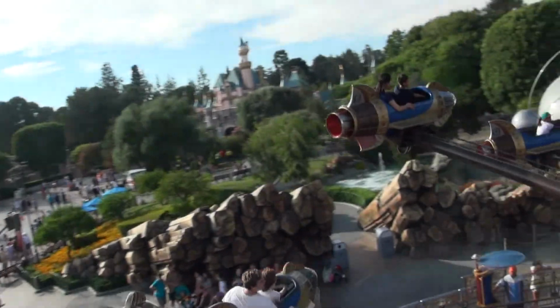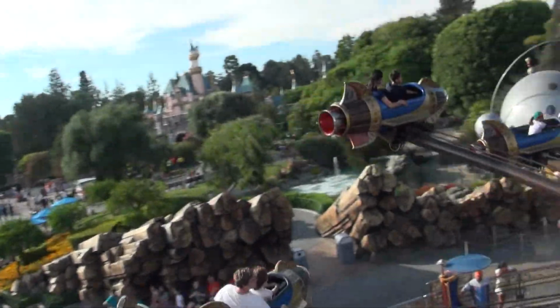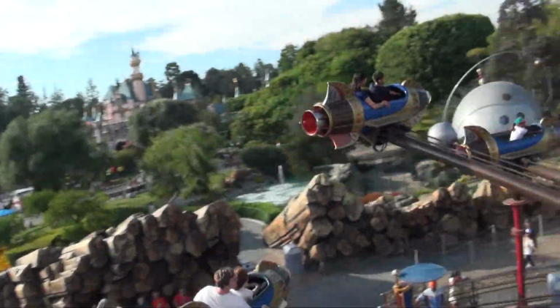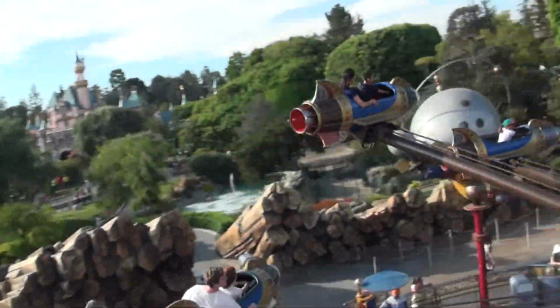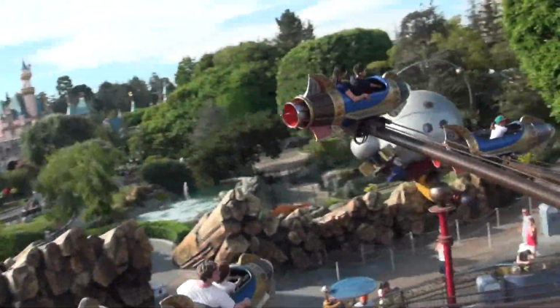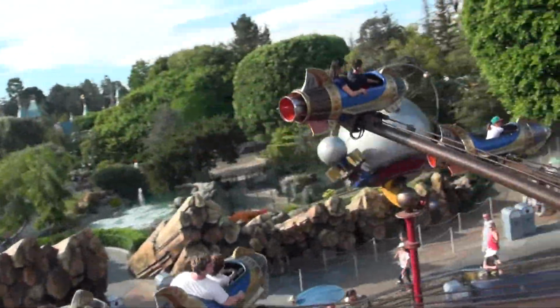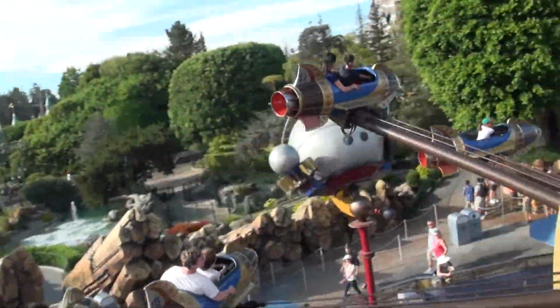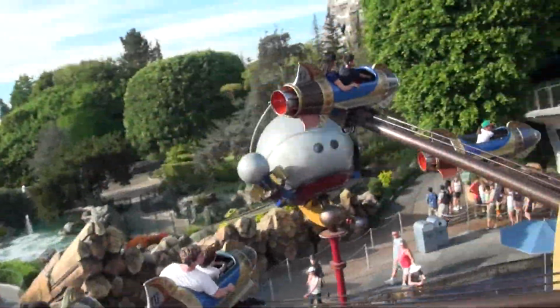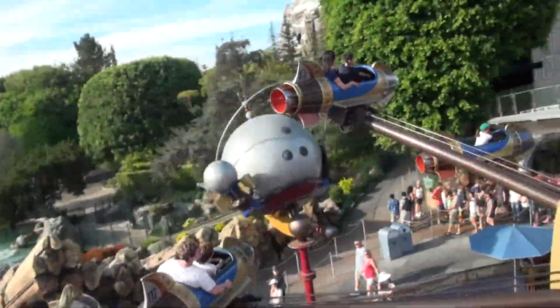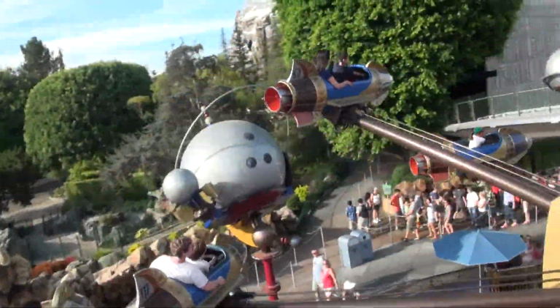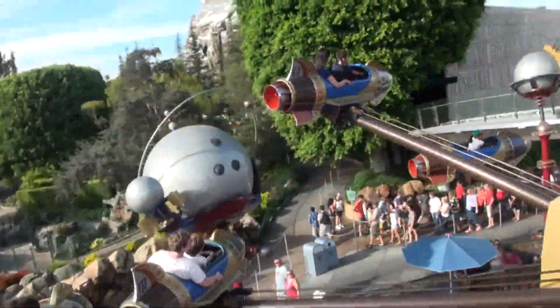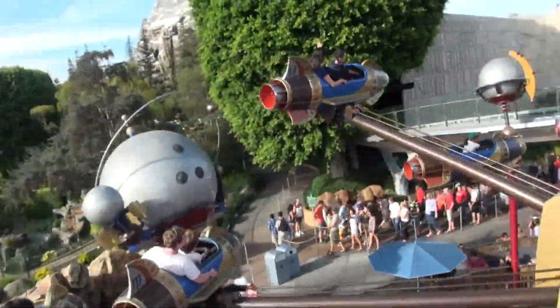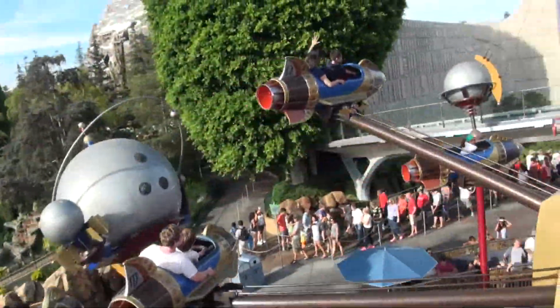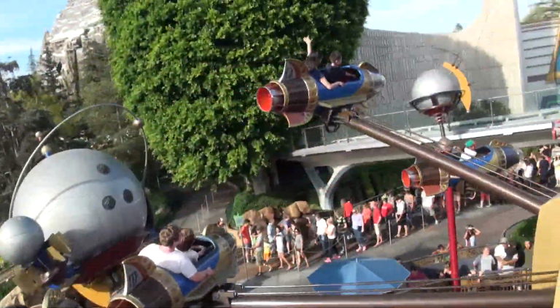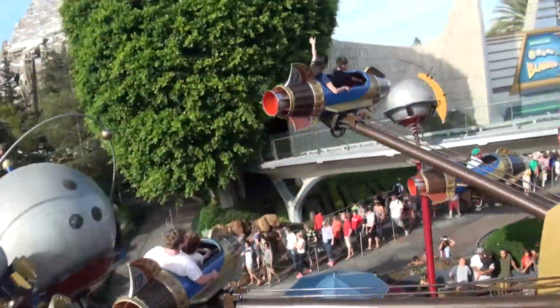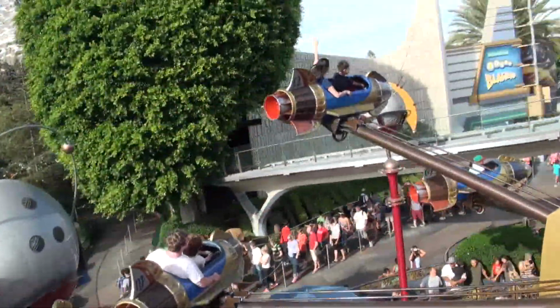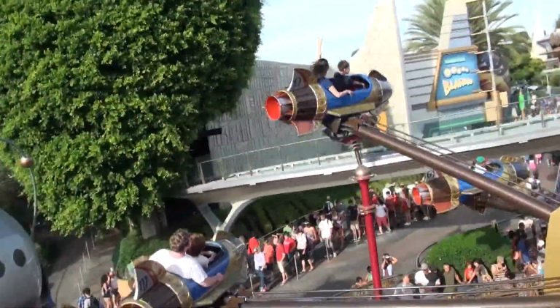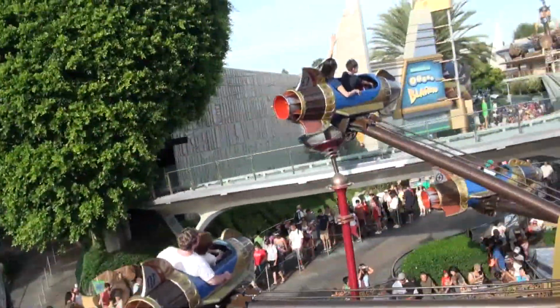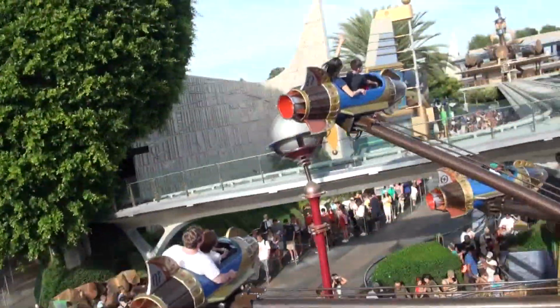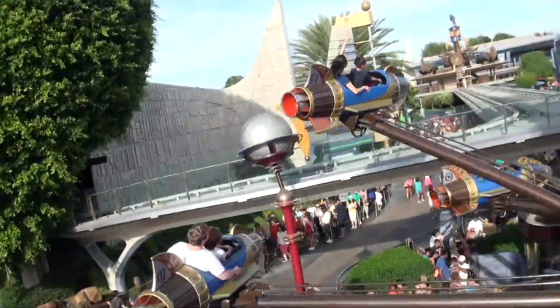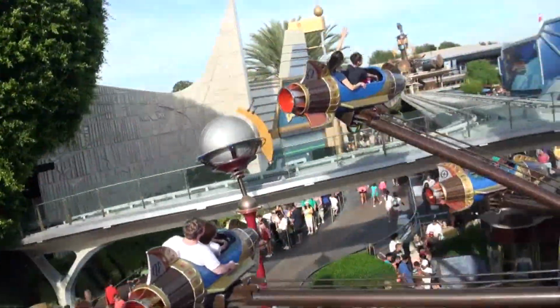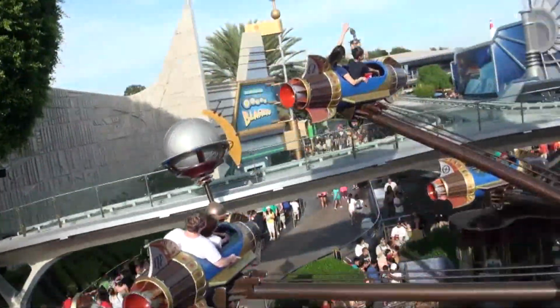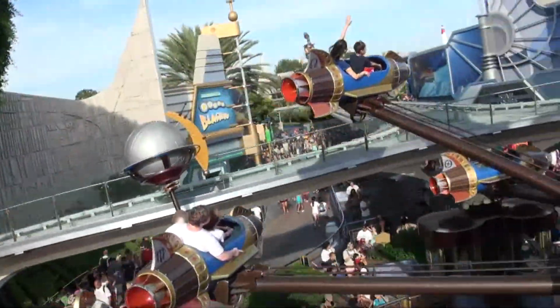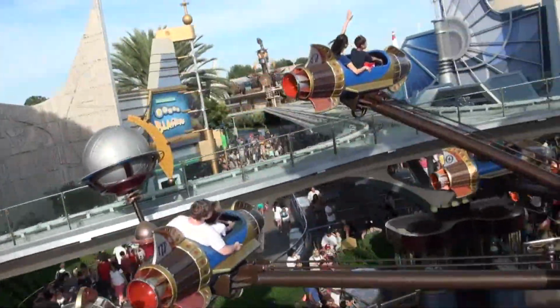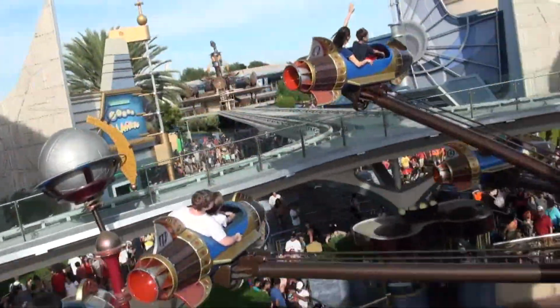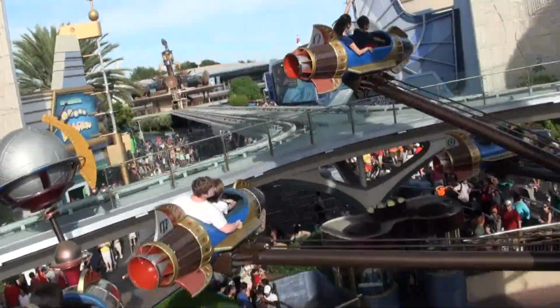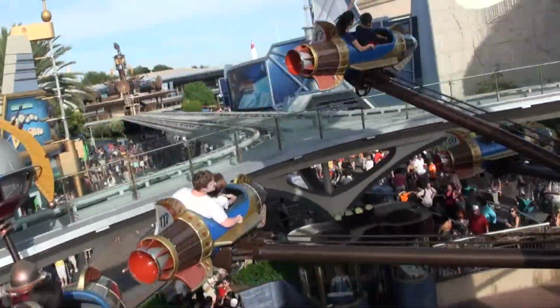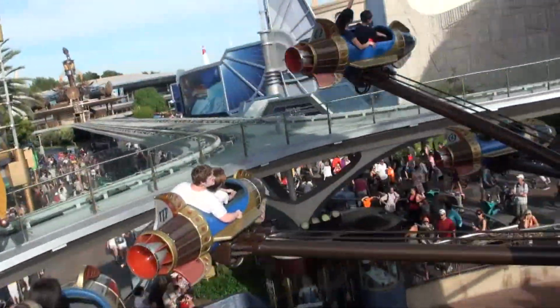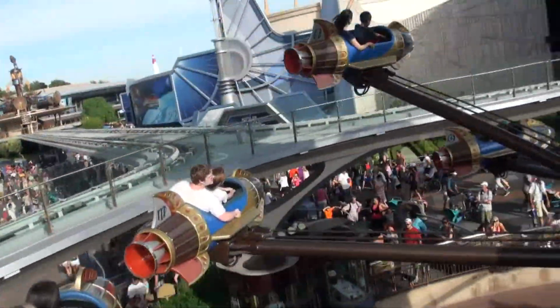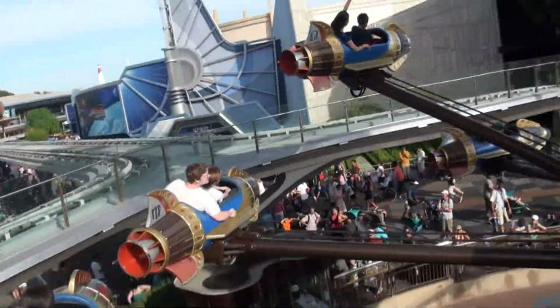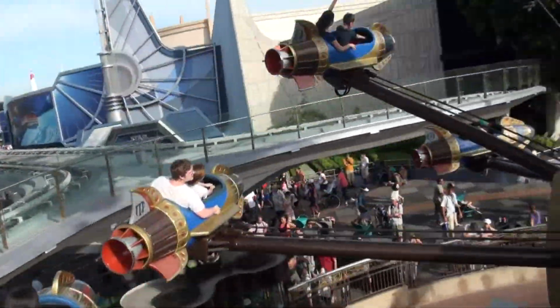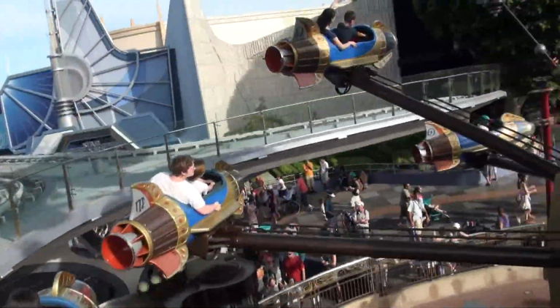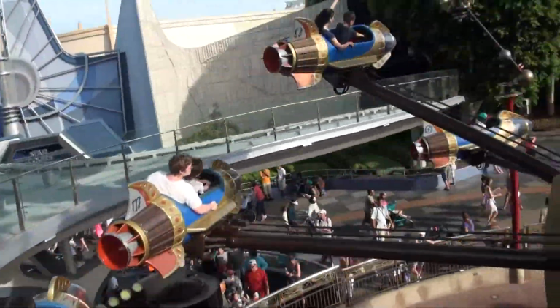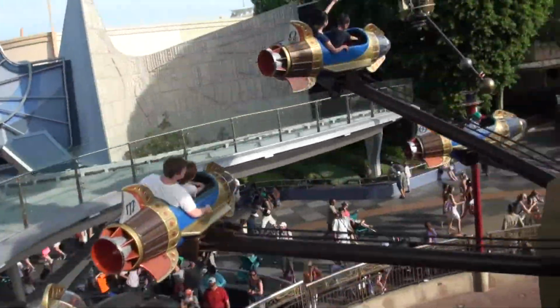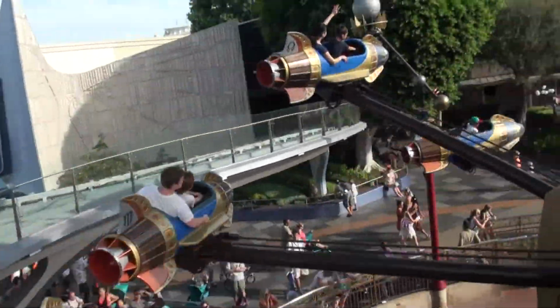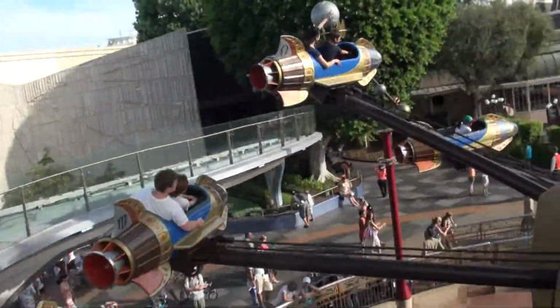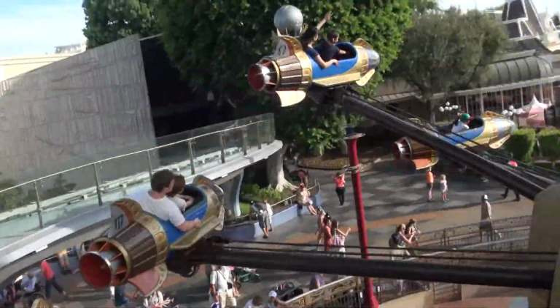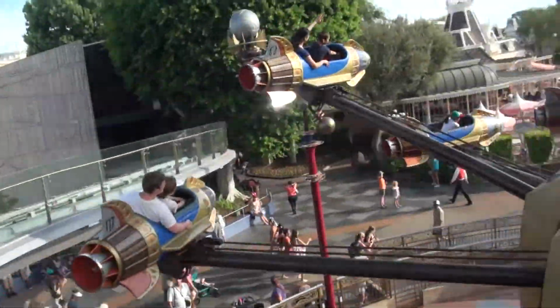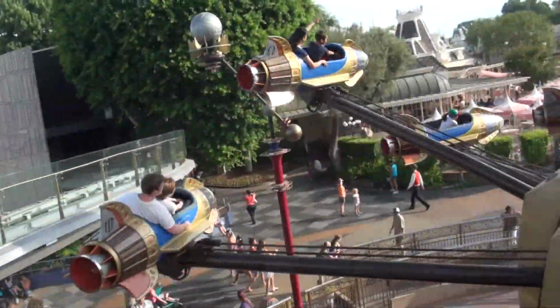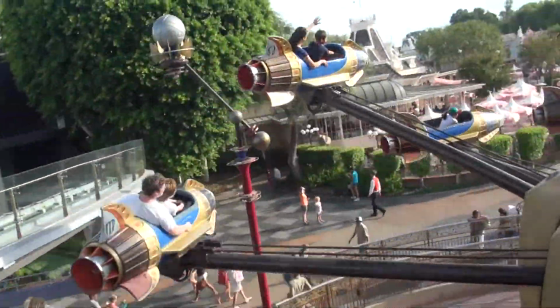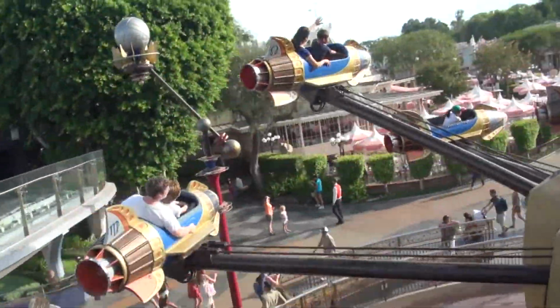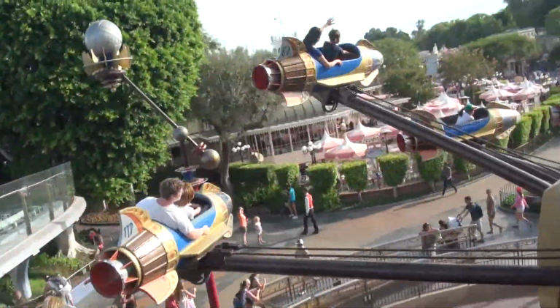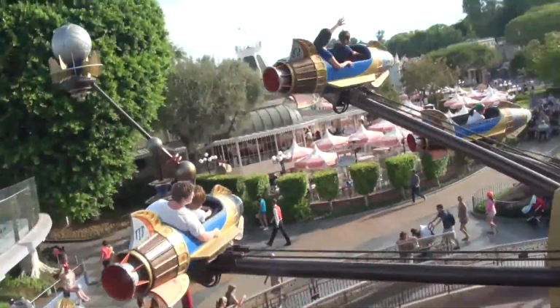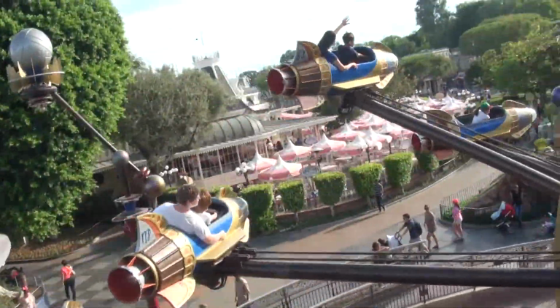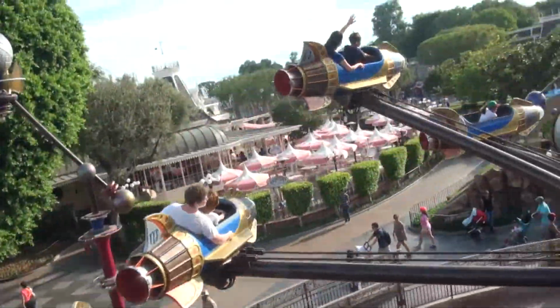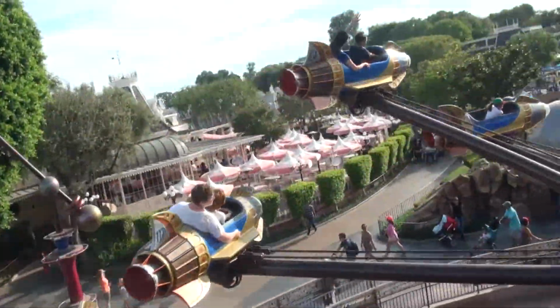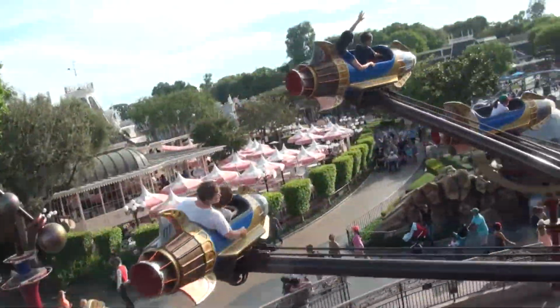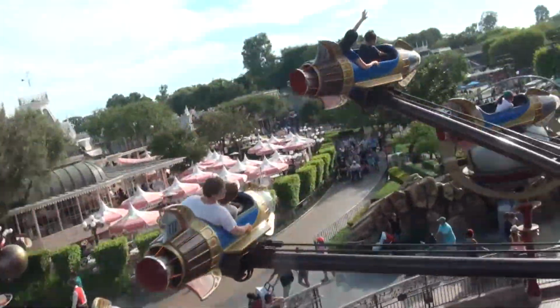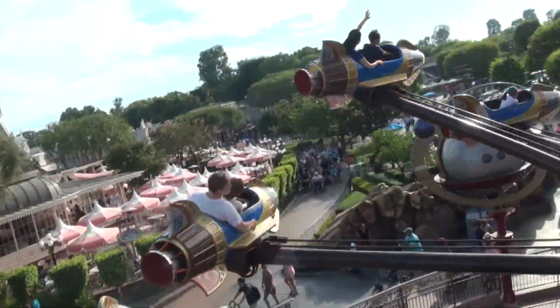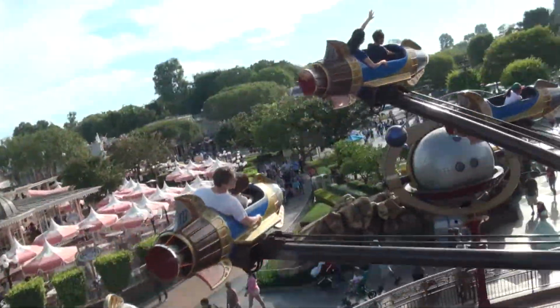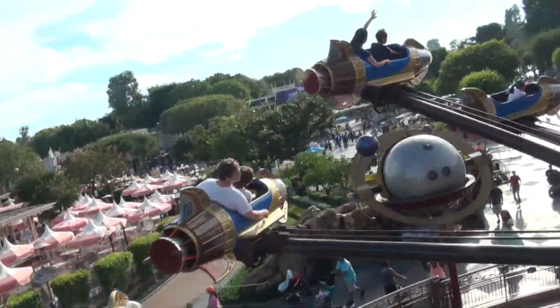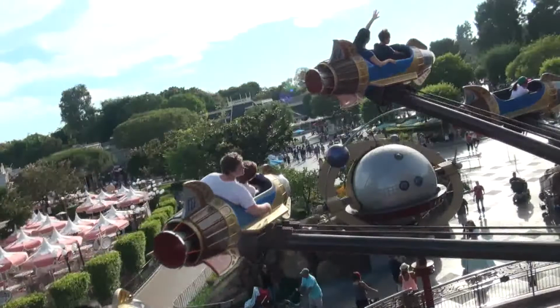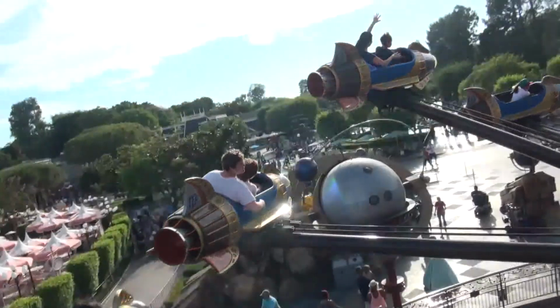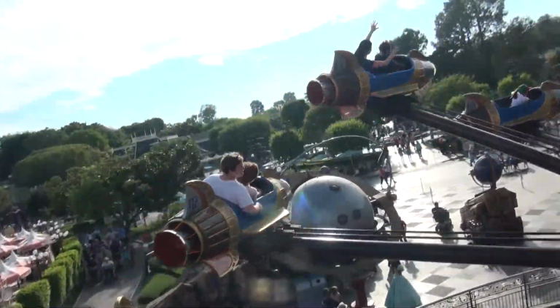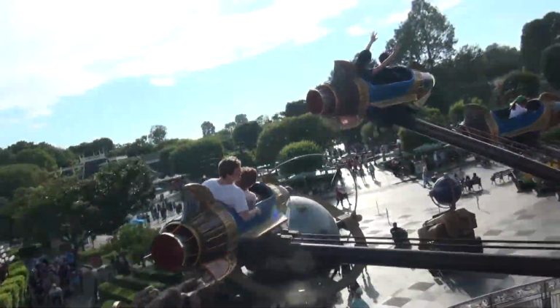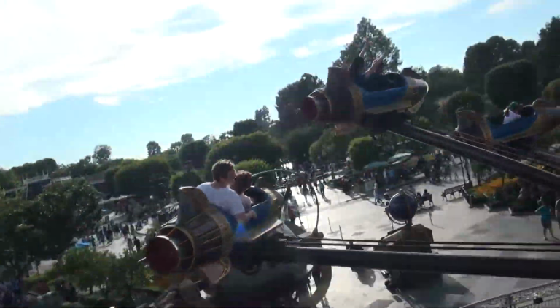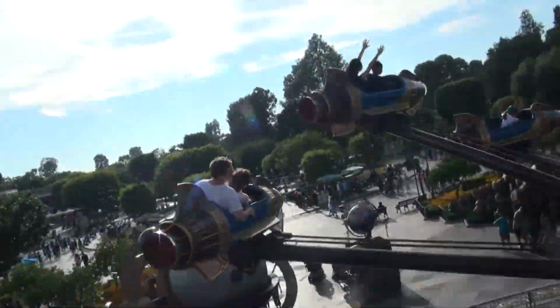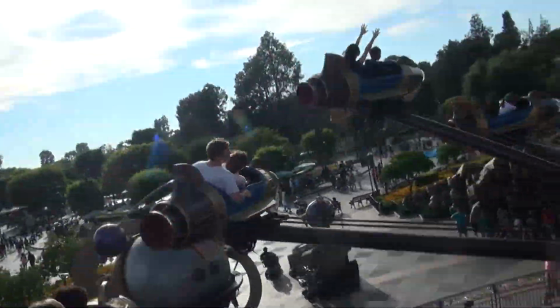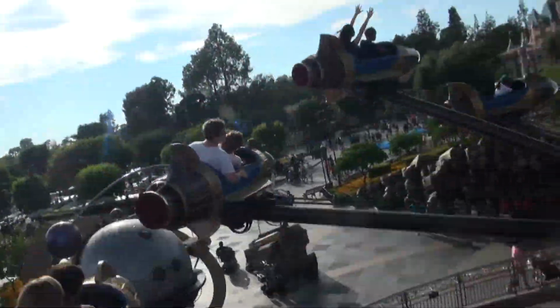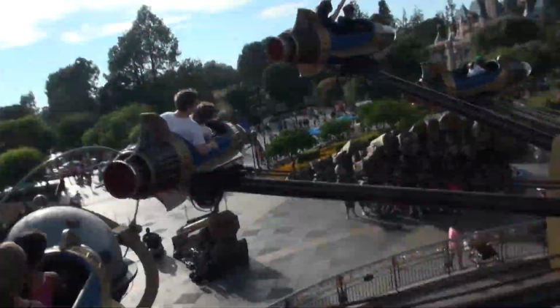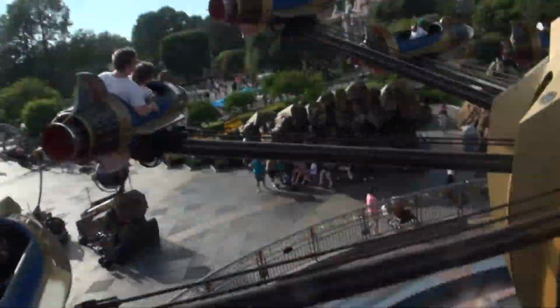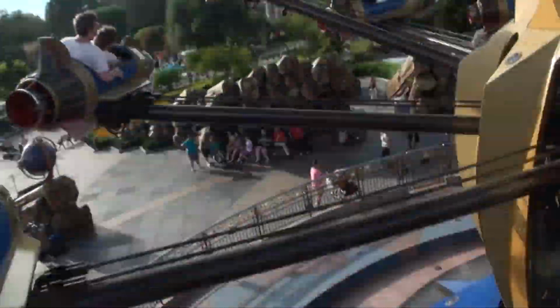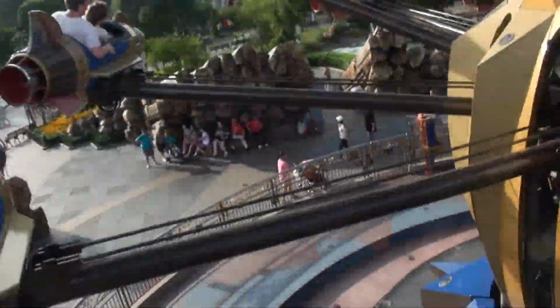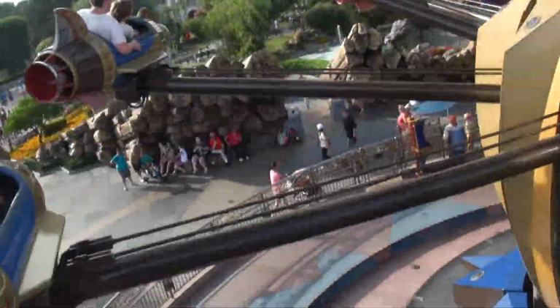For descent, just push the control lever forward. Thank you. Pilots, prepare for the launch.